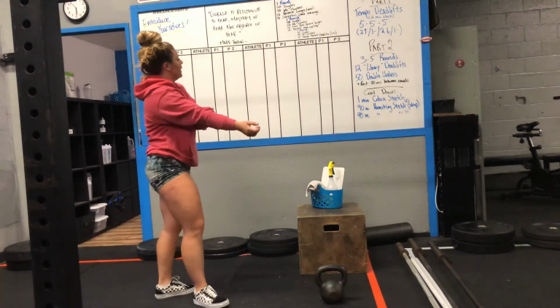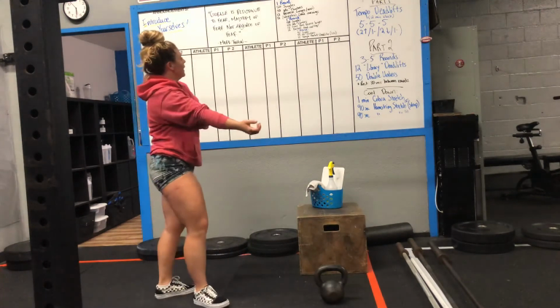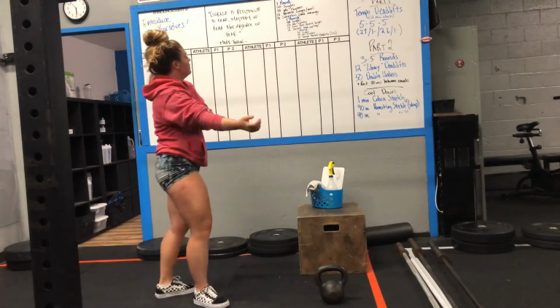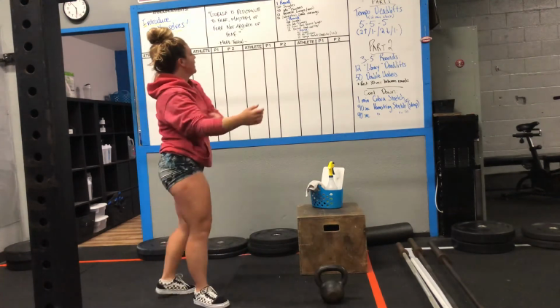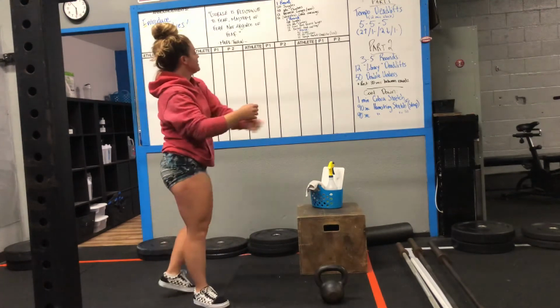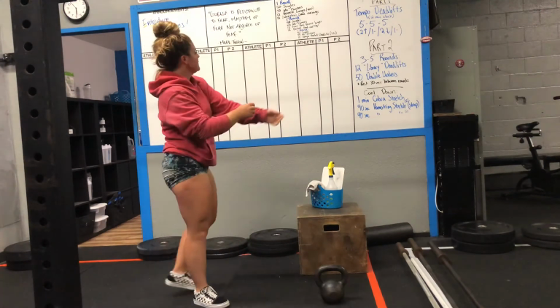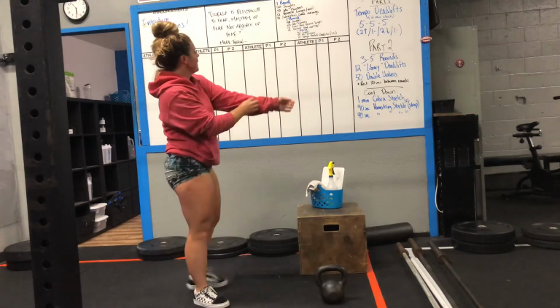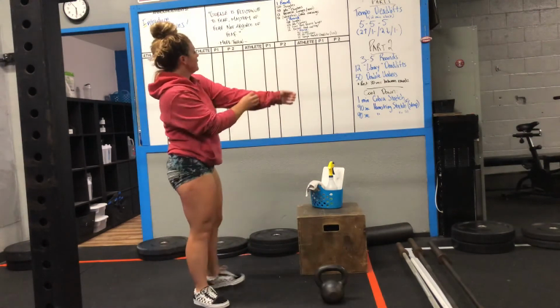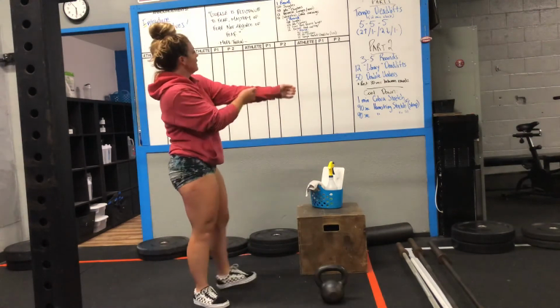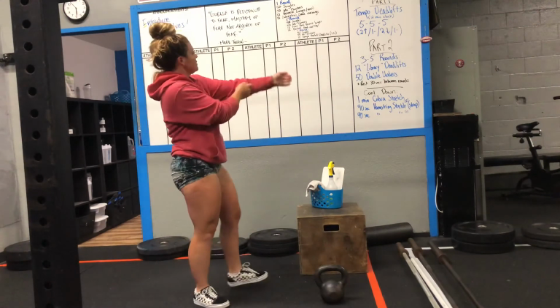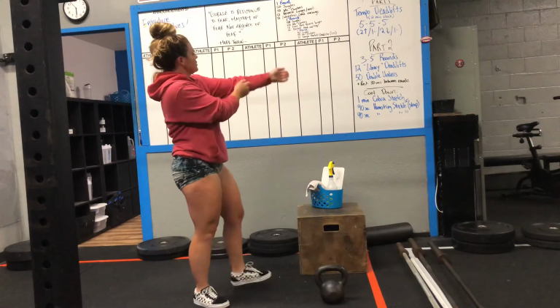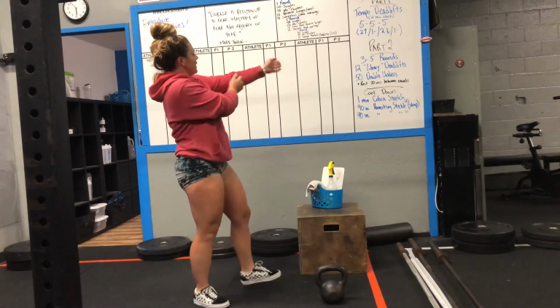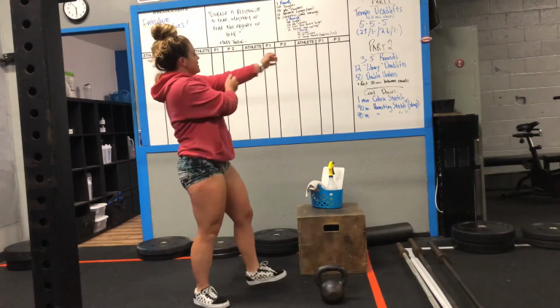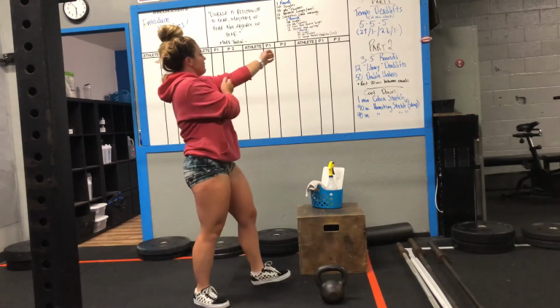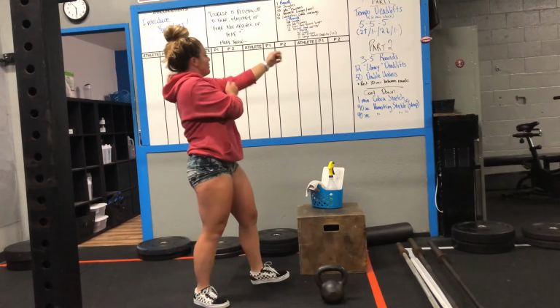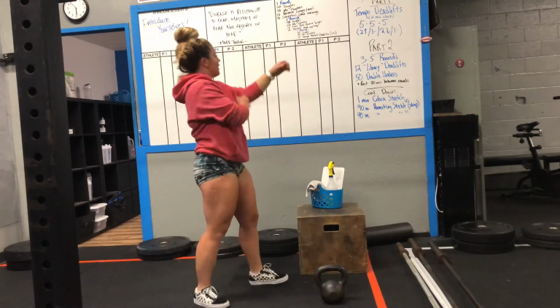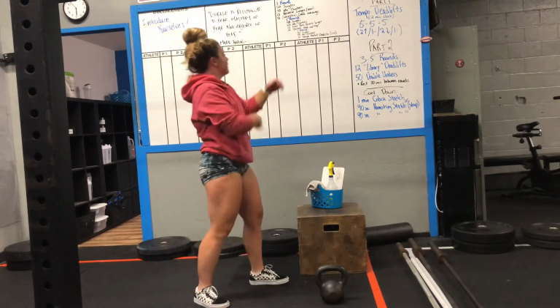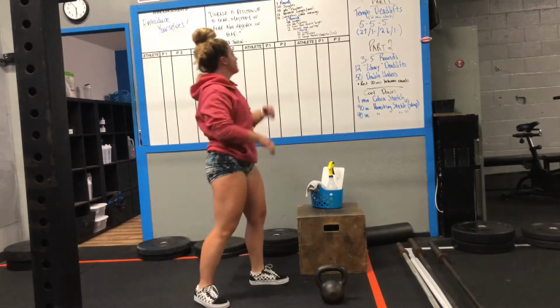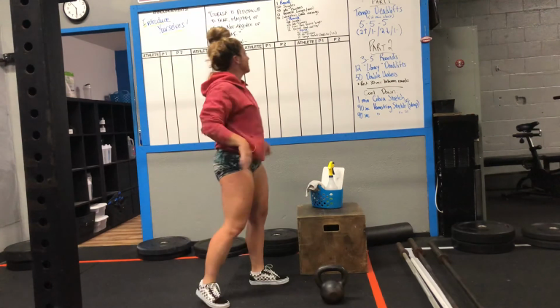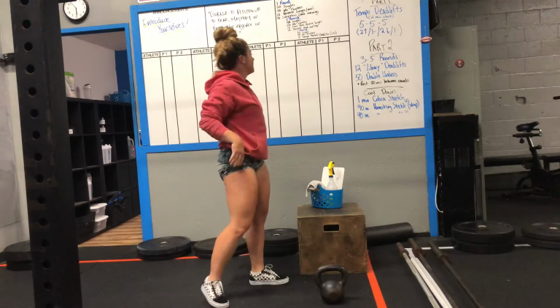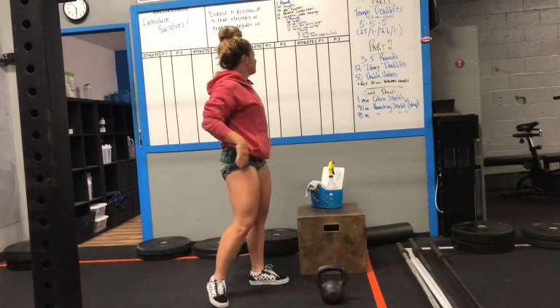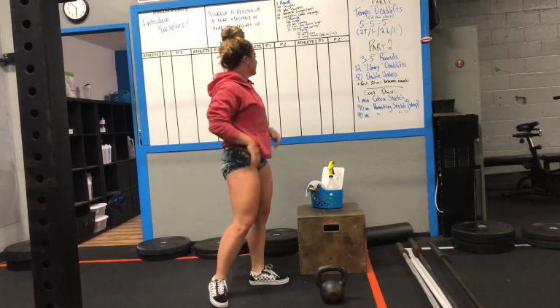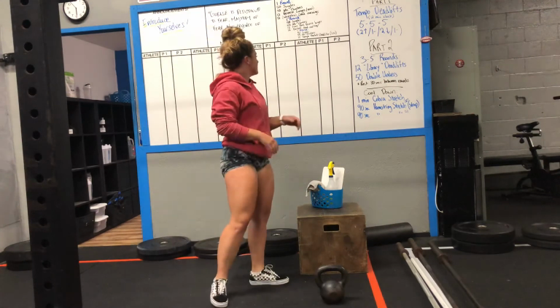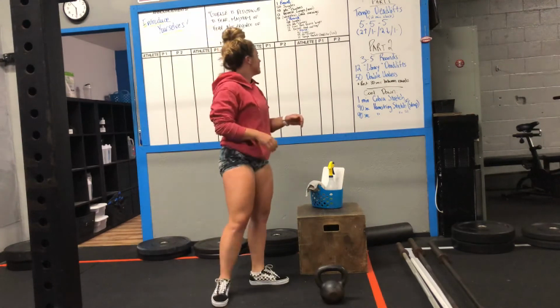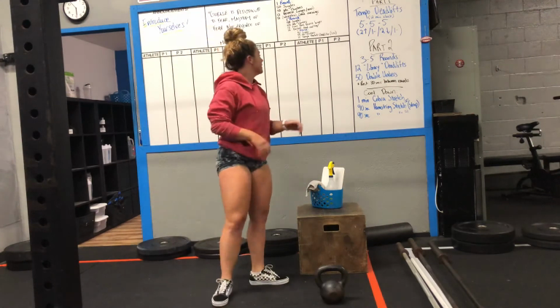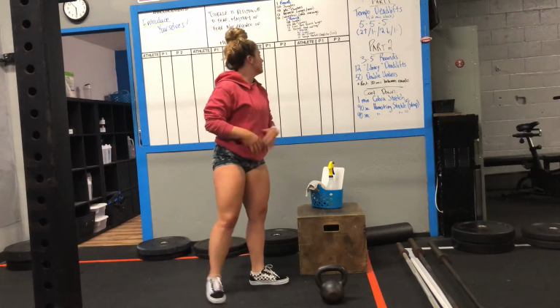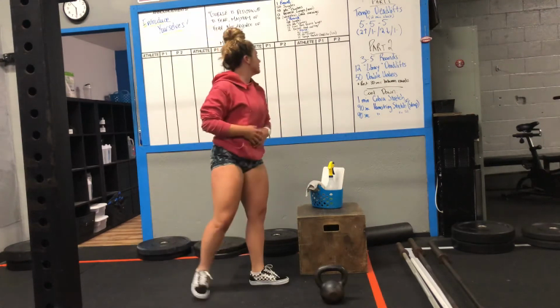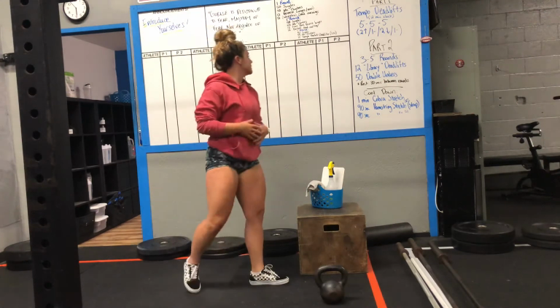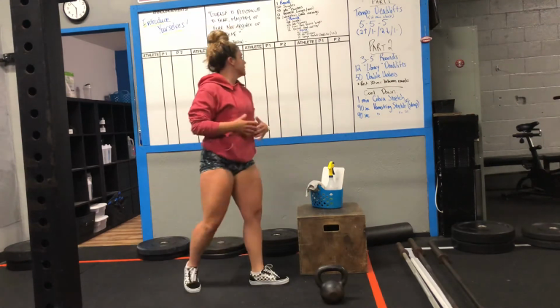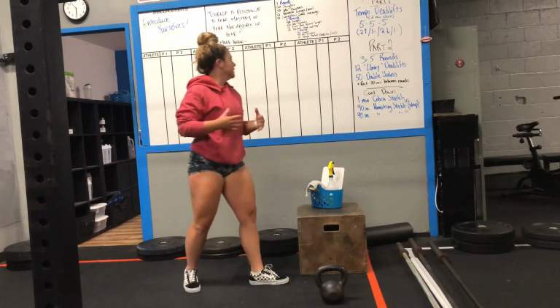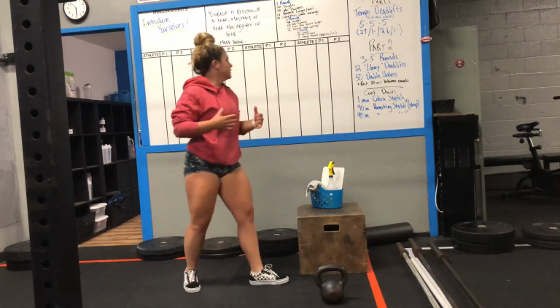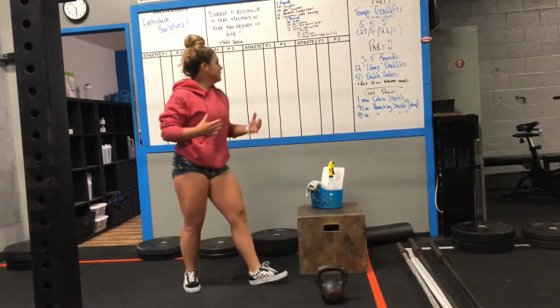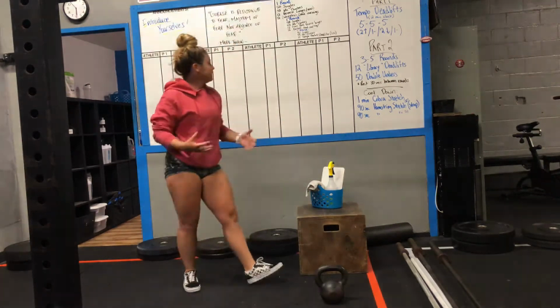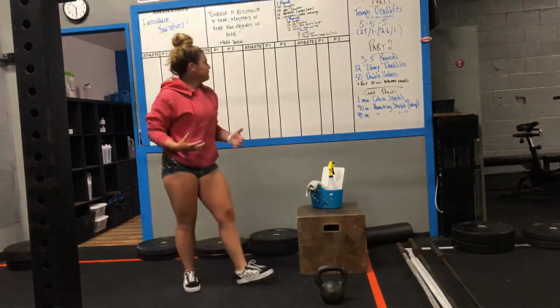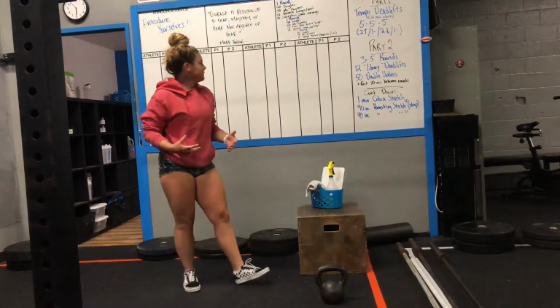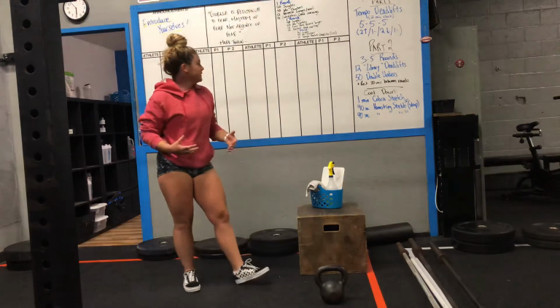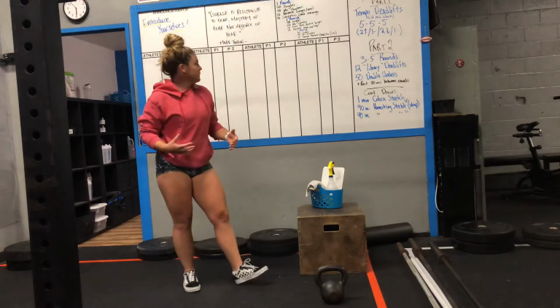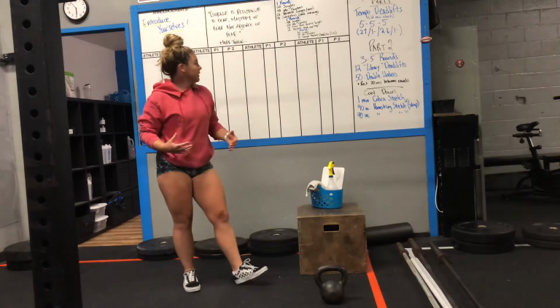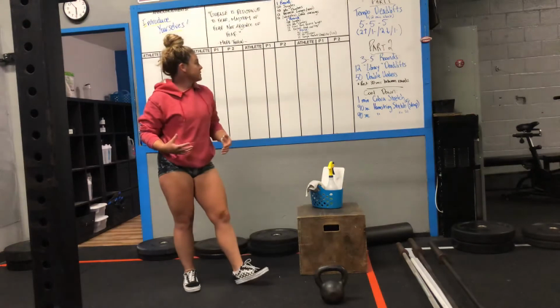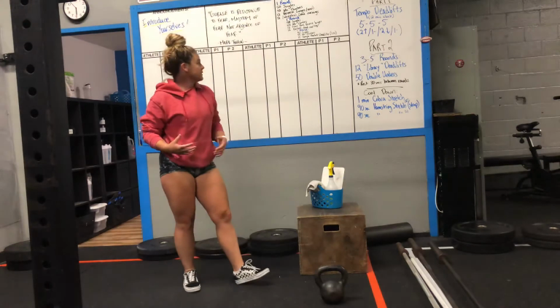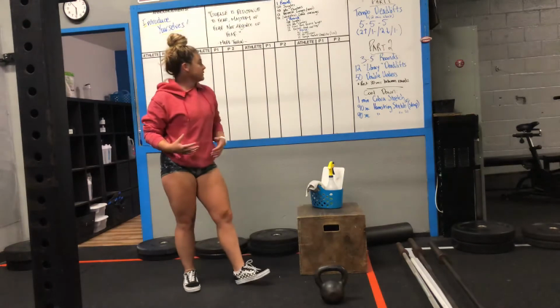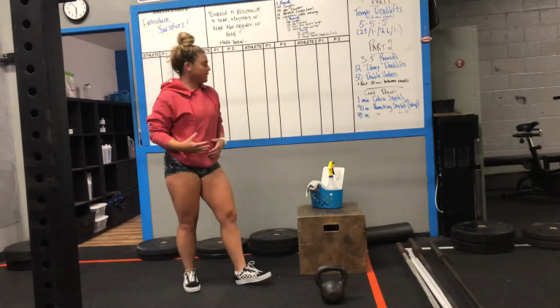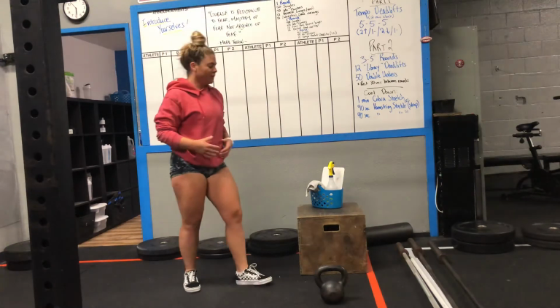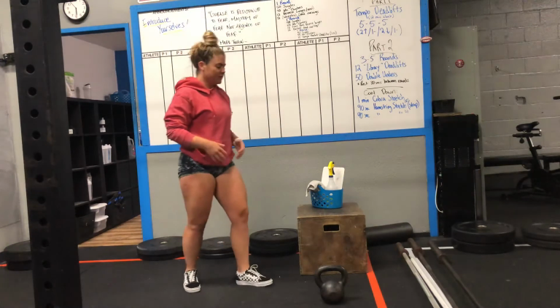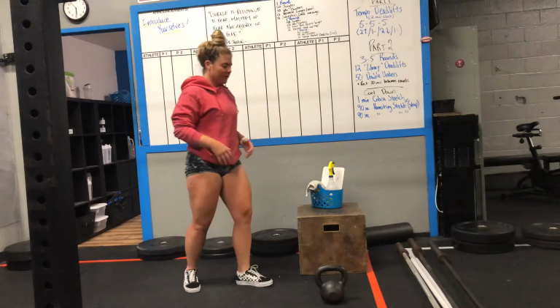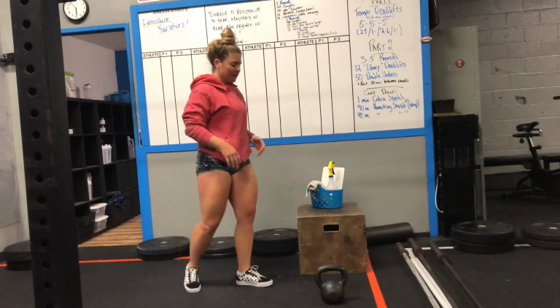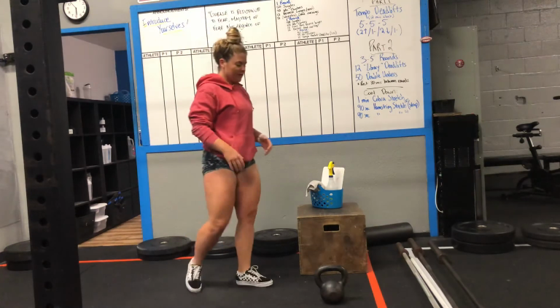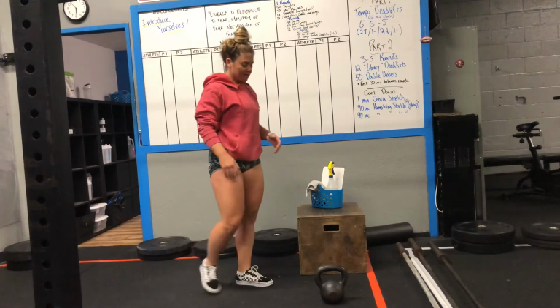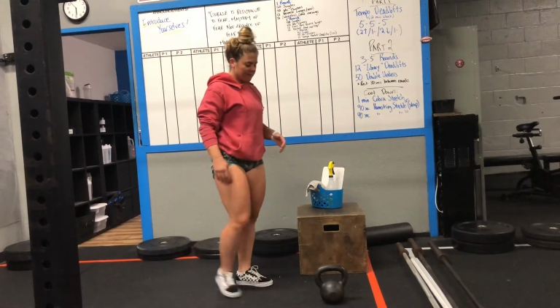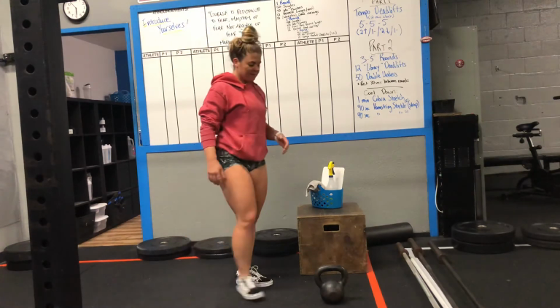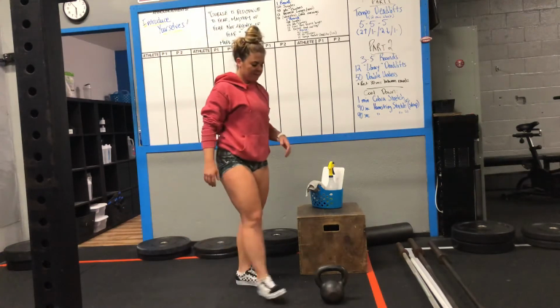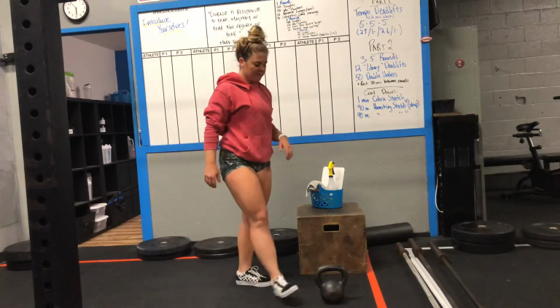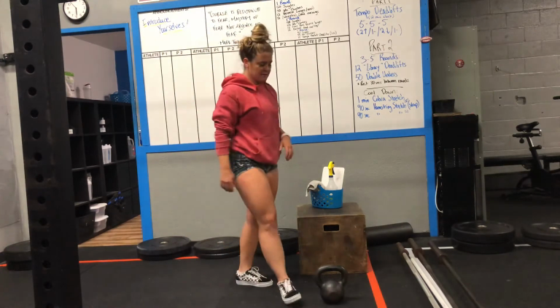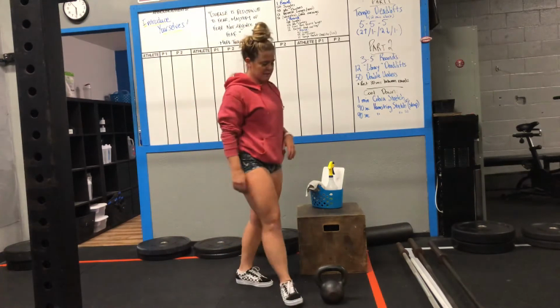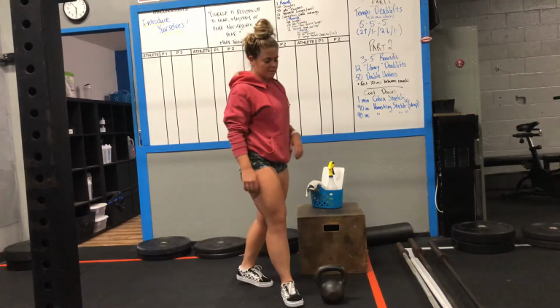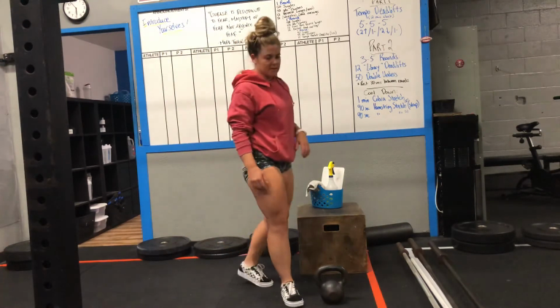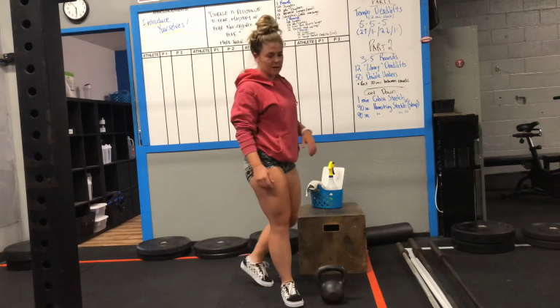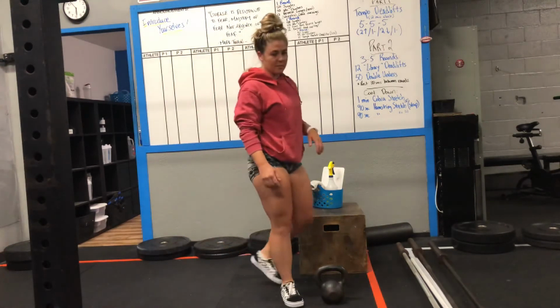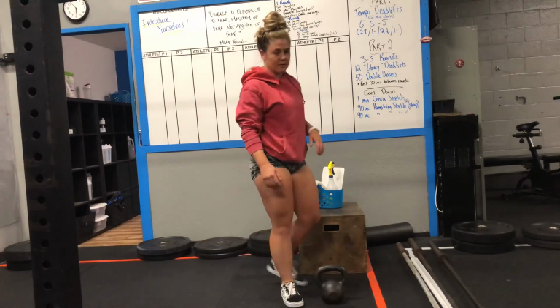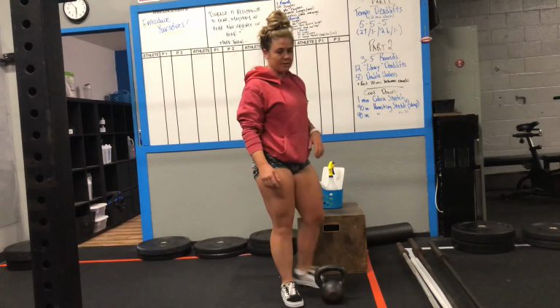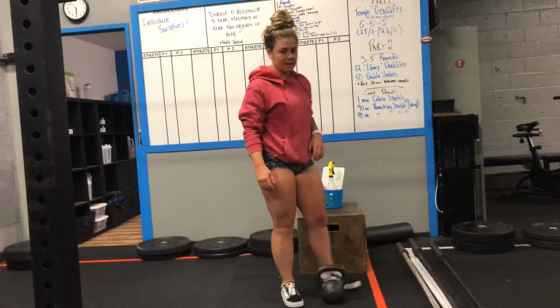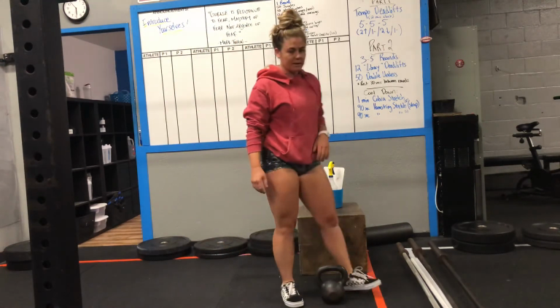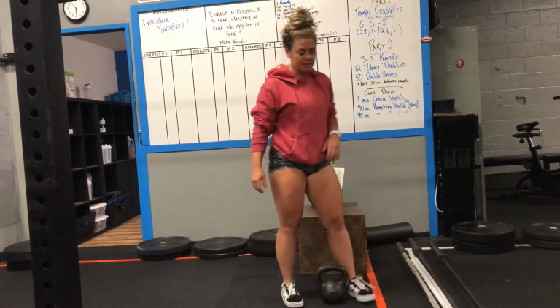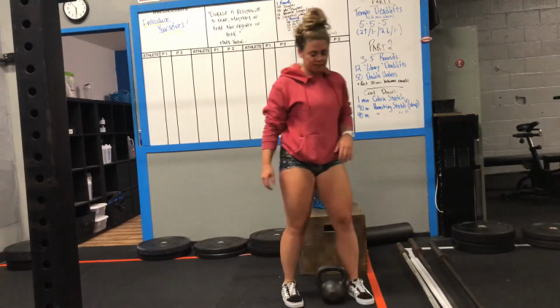Last but not least, you guys have another set of 50 singles, 15 mountain climbers, and 15 tempo deadlifts.